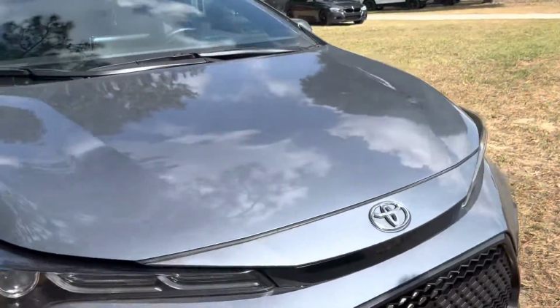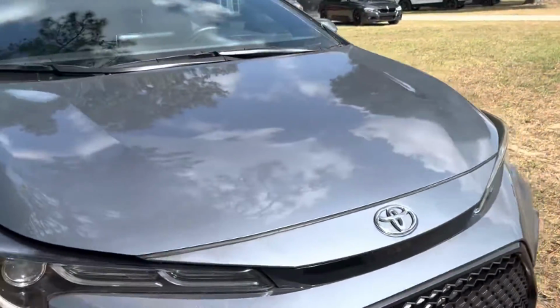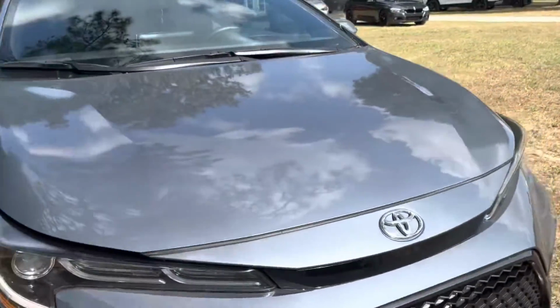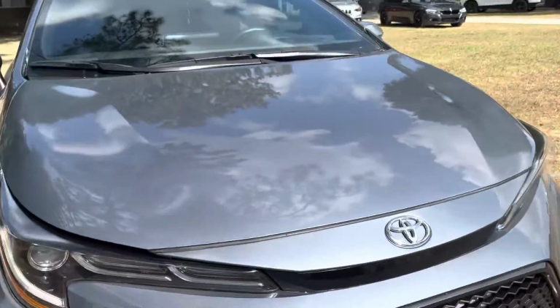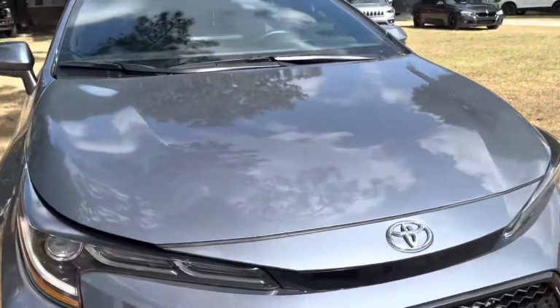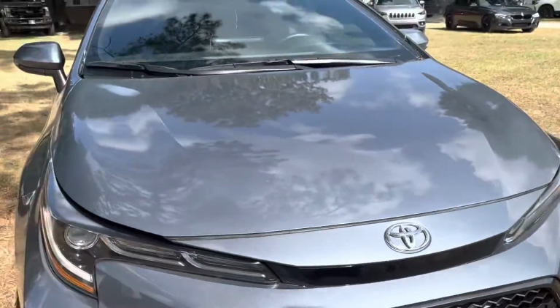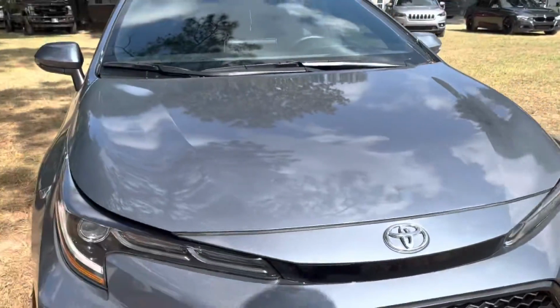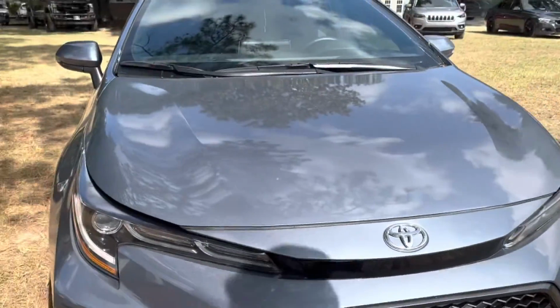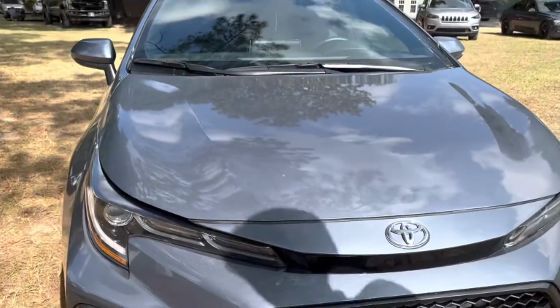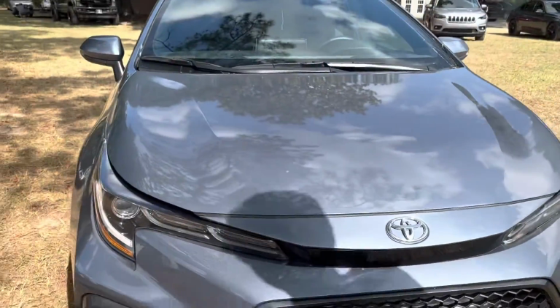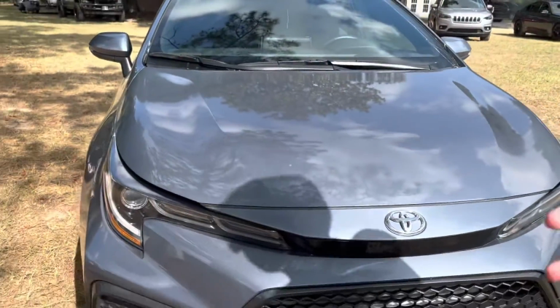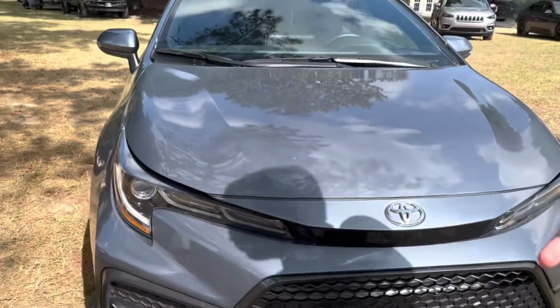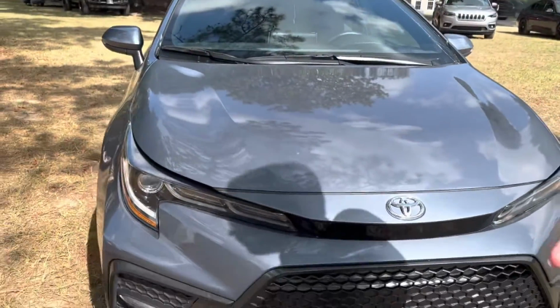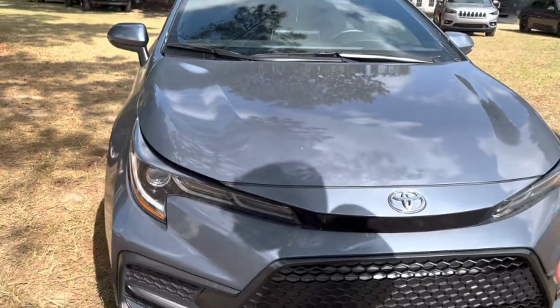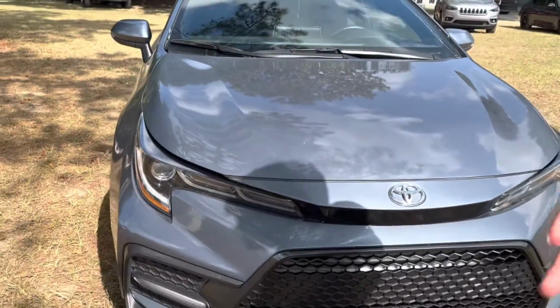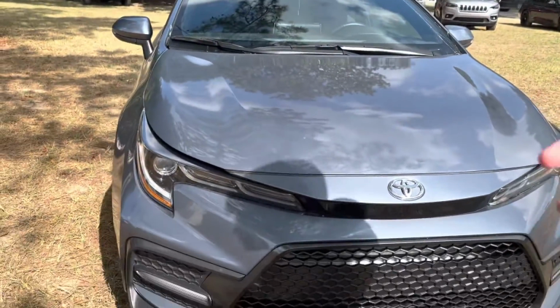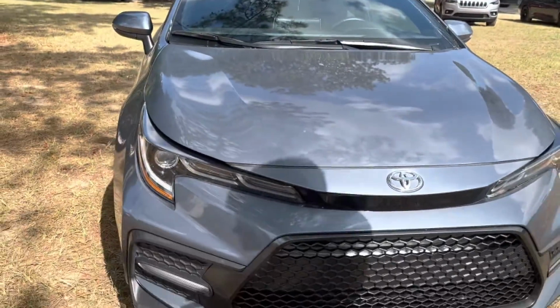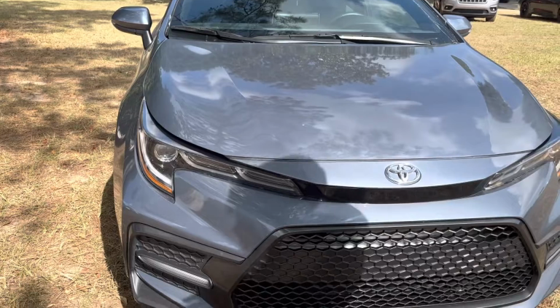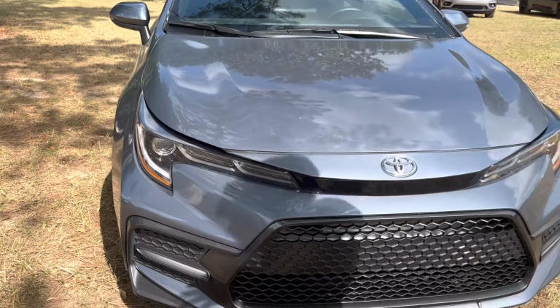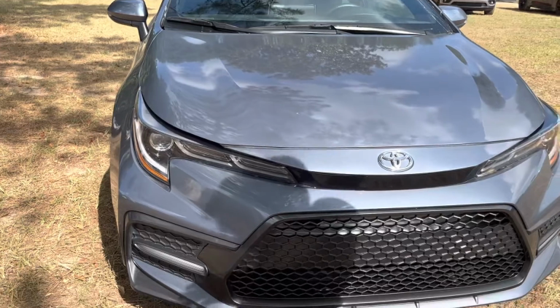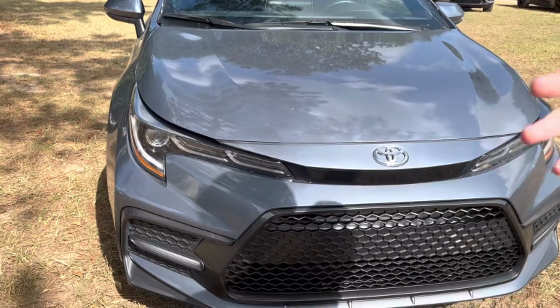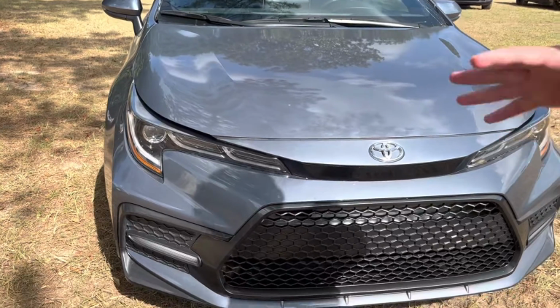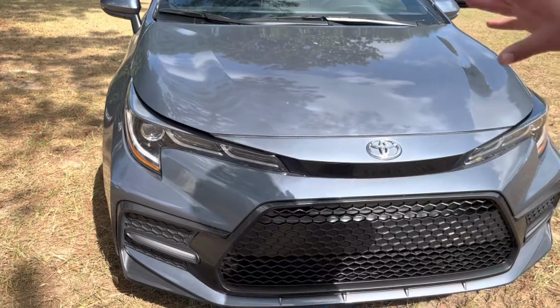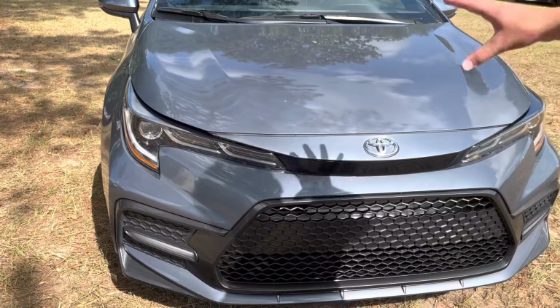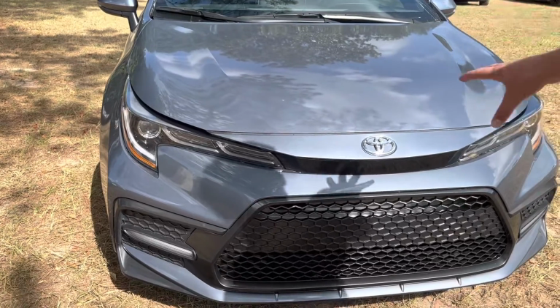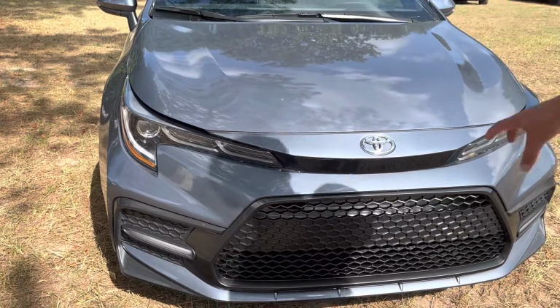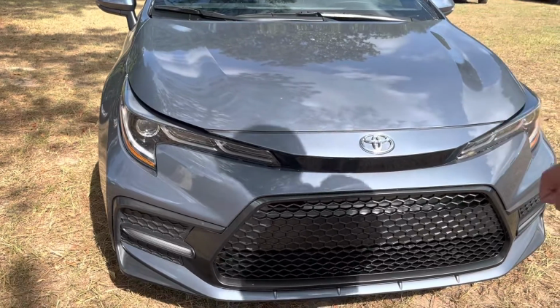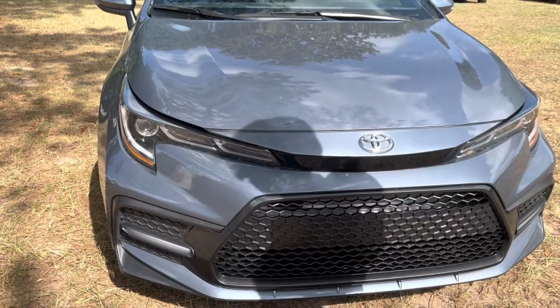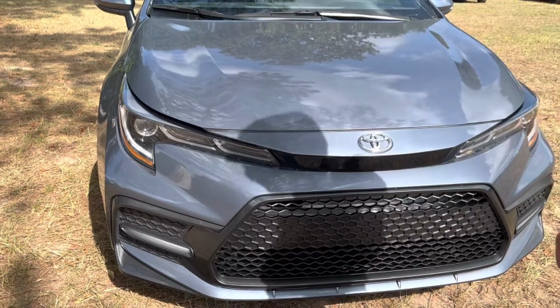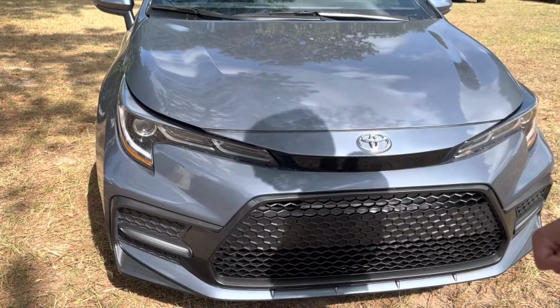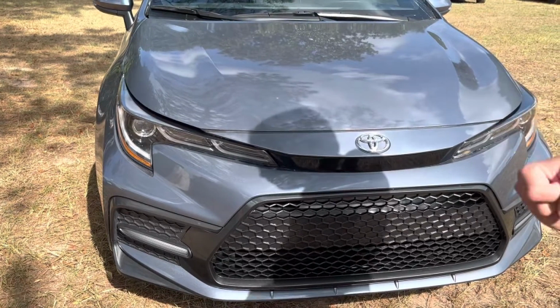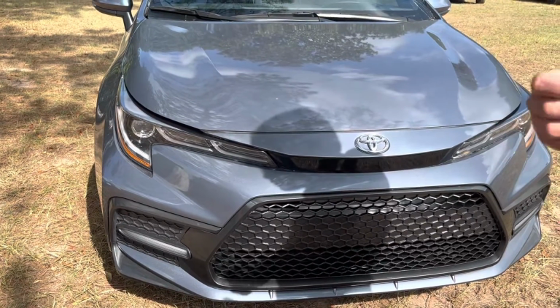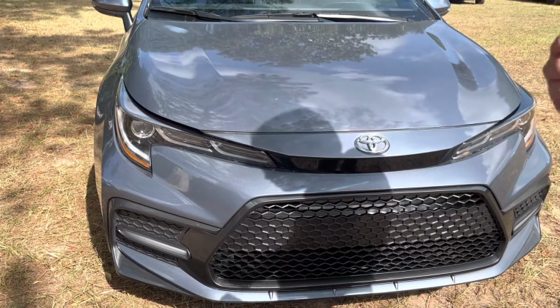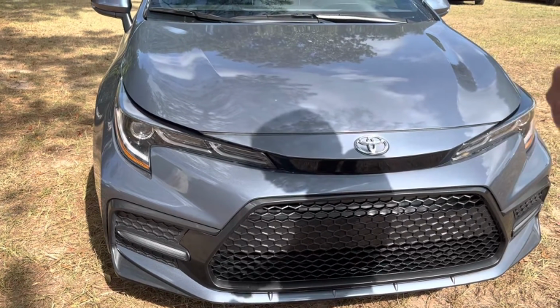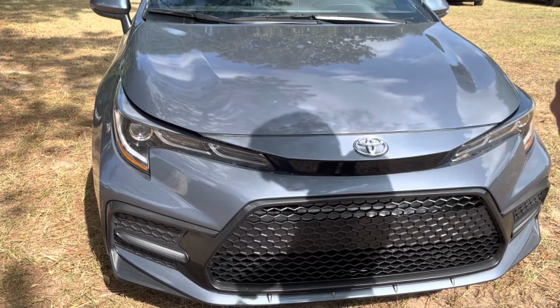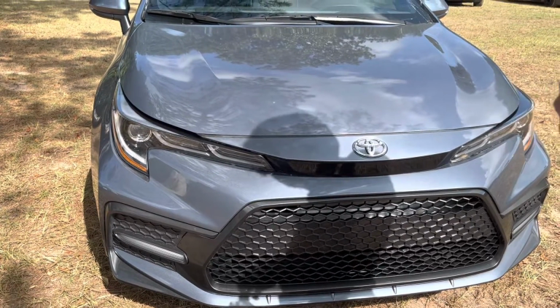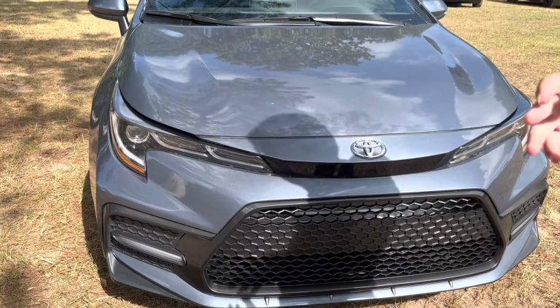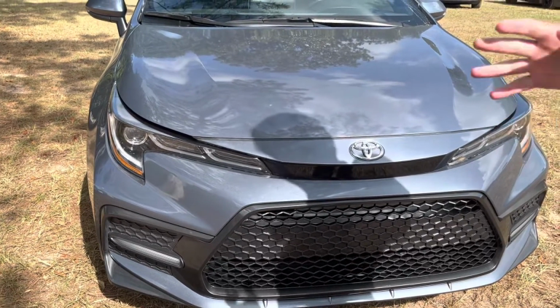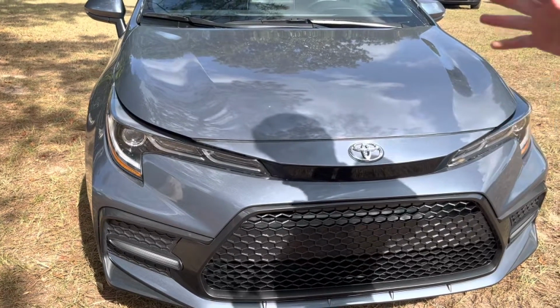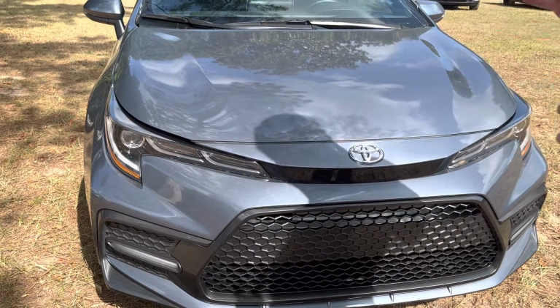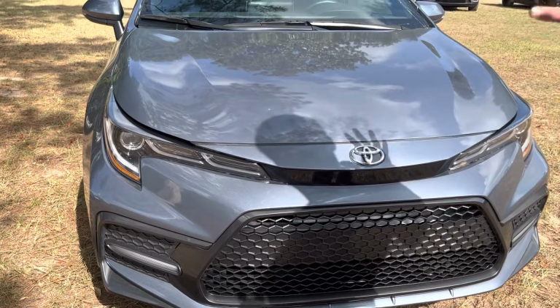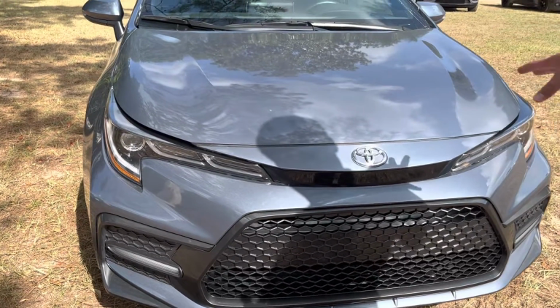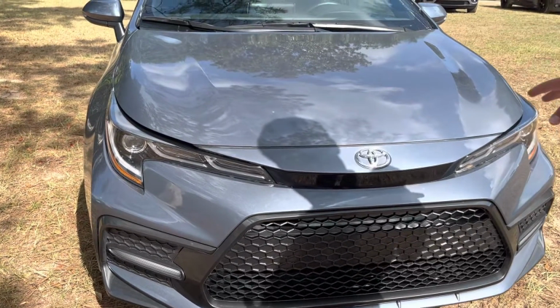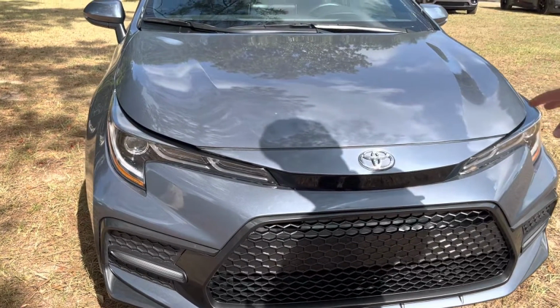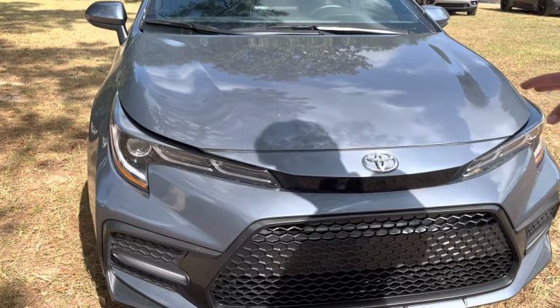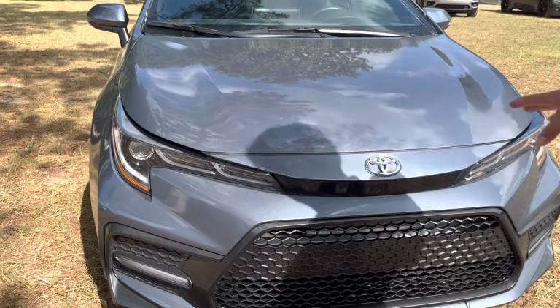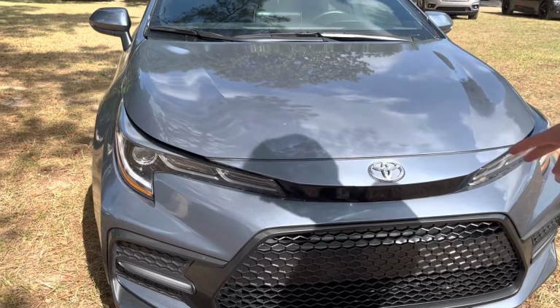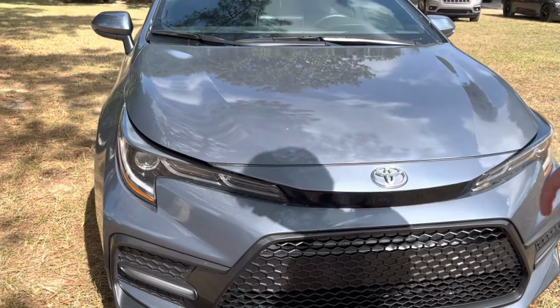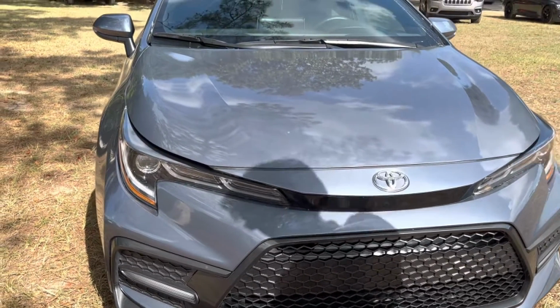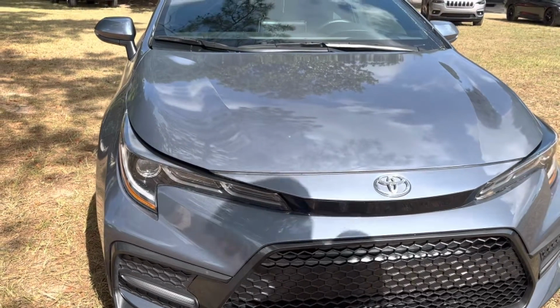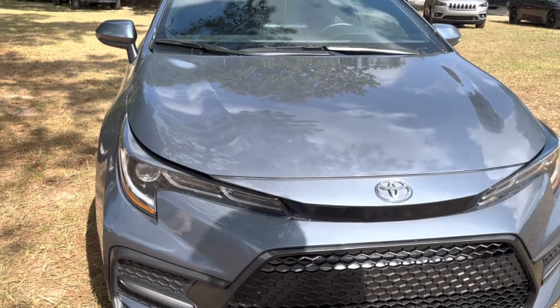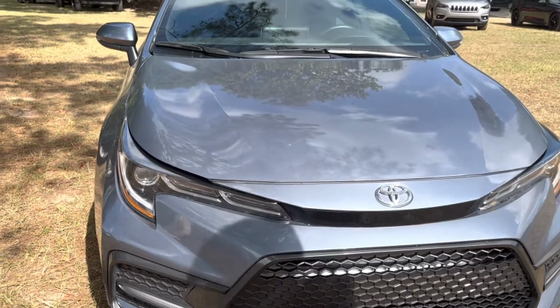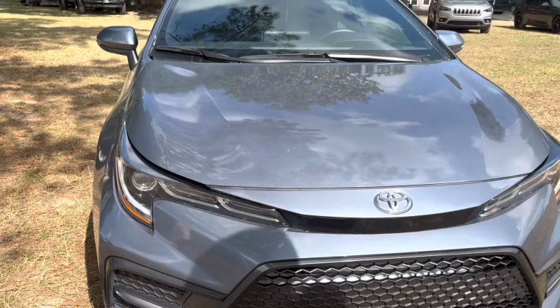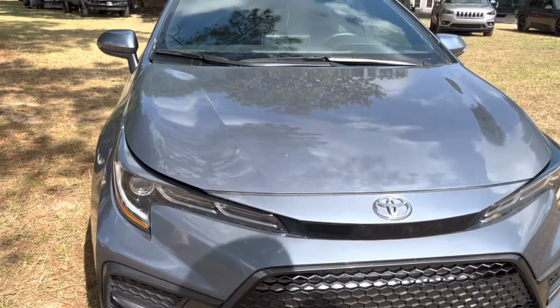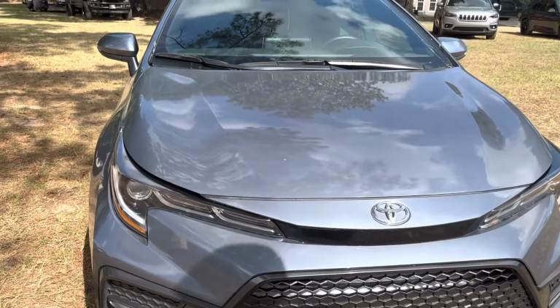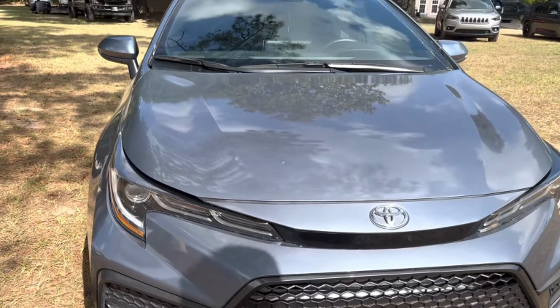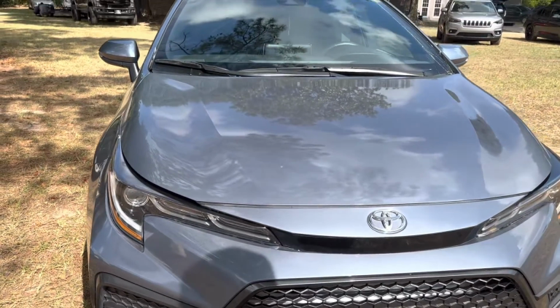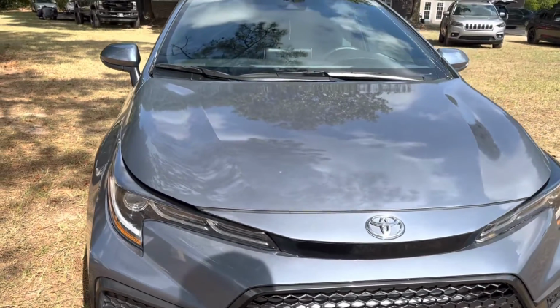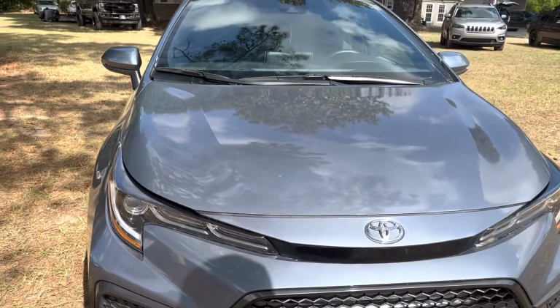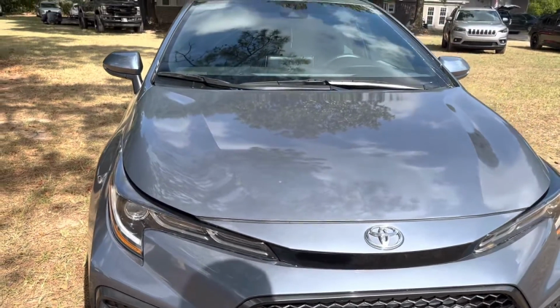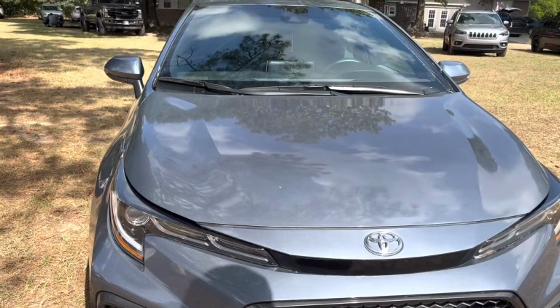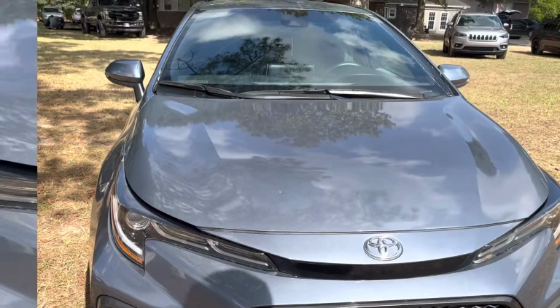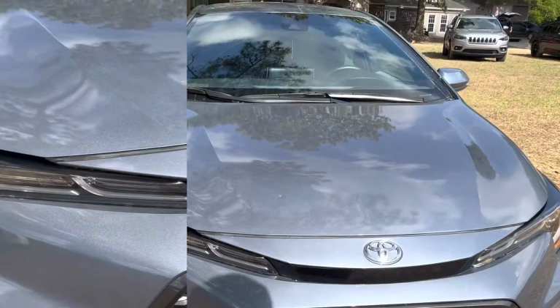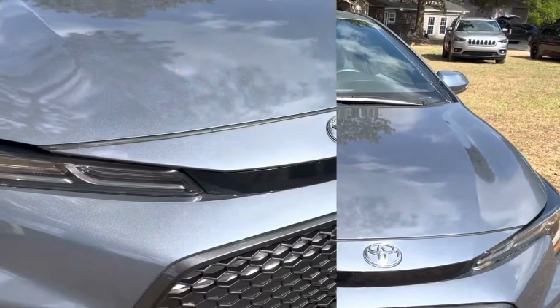Taking a look at the grille, this is the refreshed grille on the Toyota Corolla for the 2020 model year.